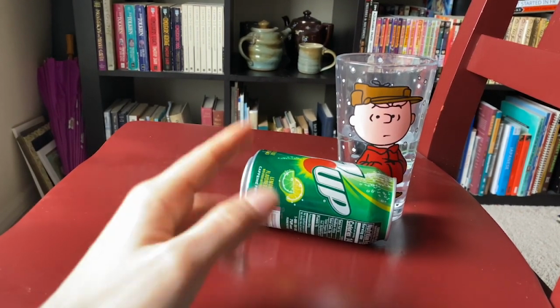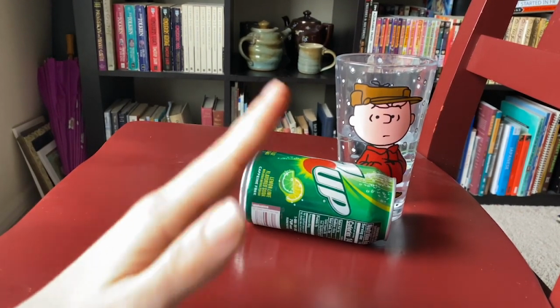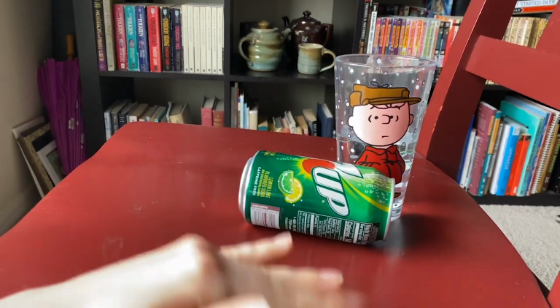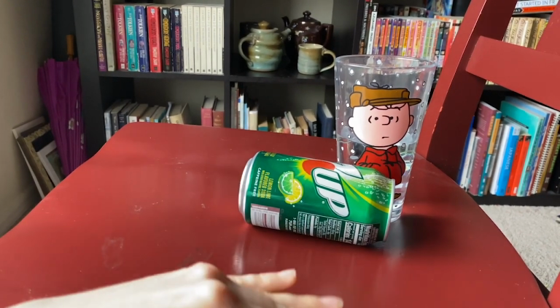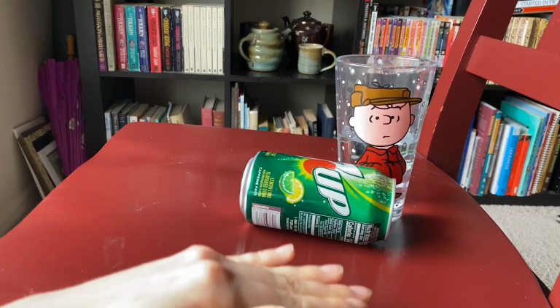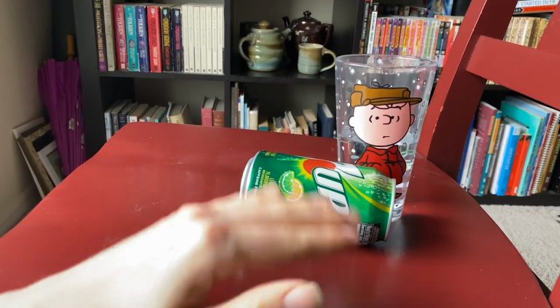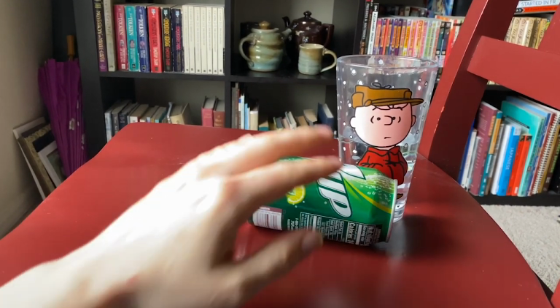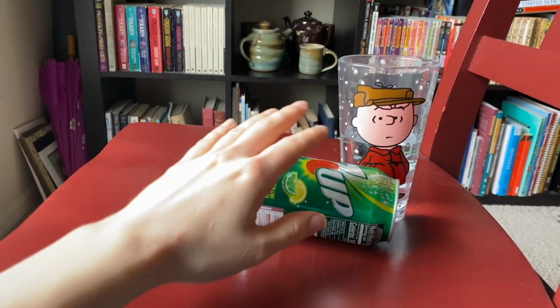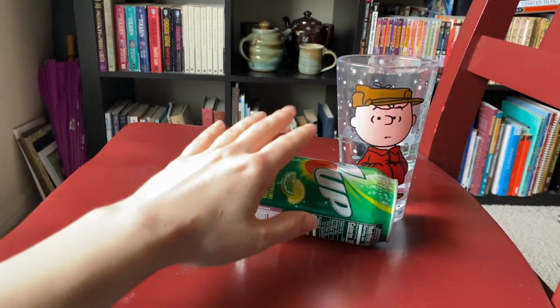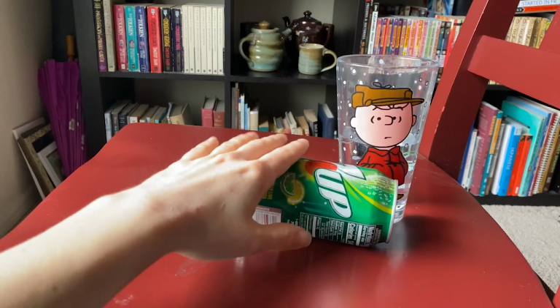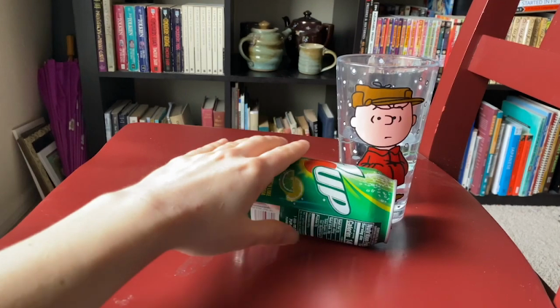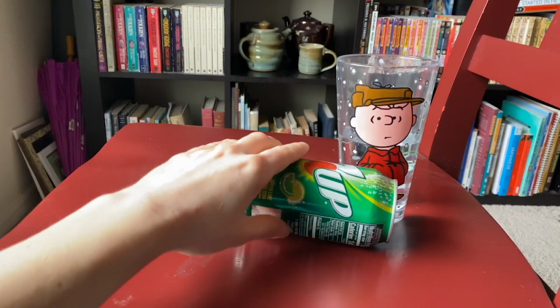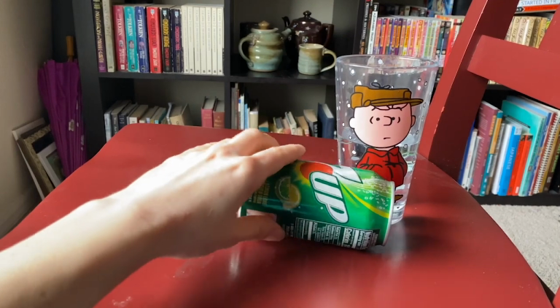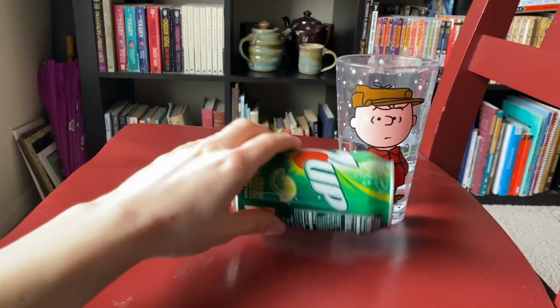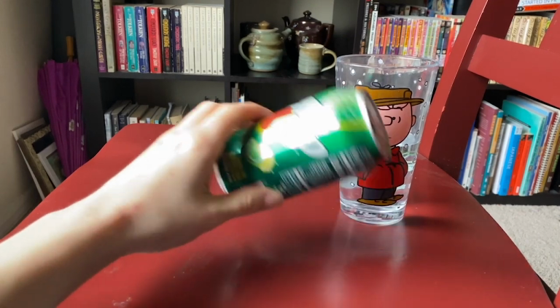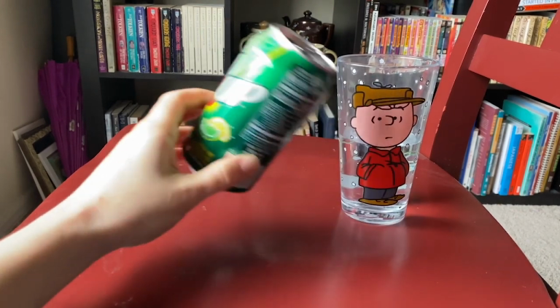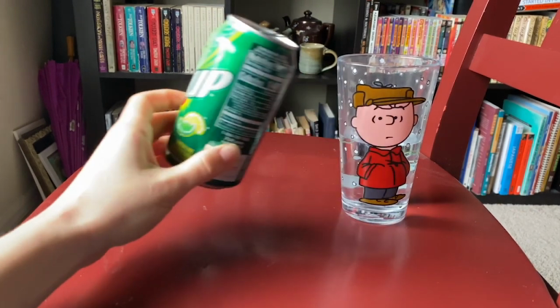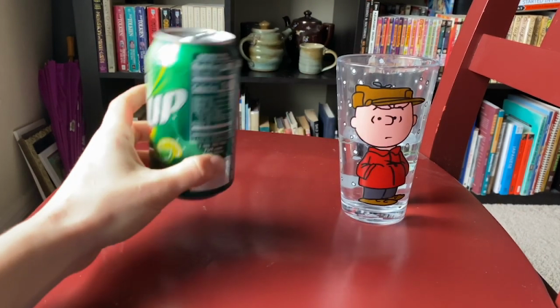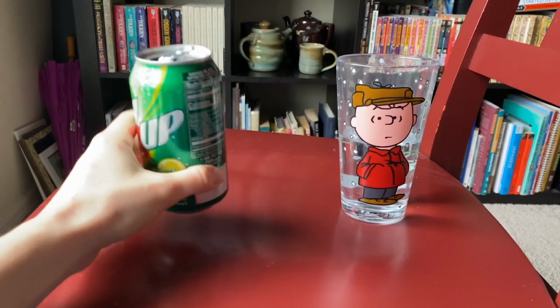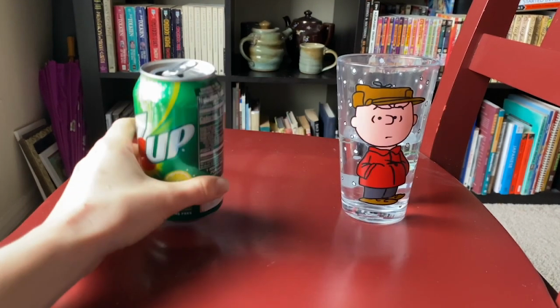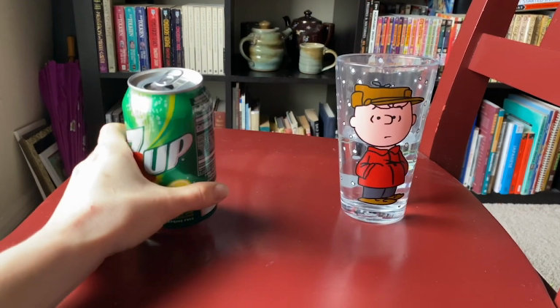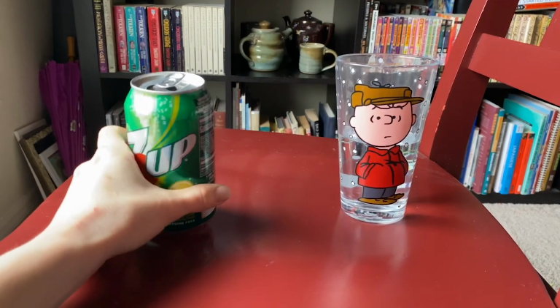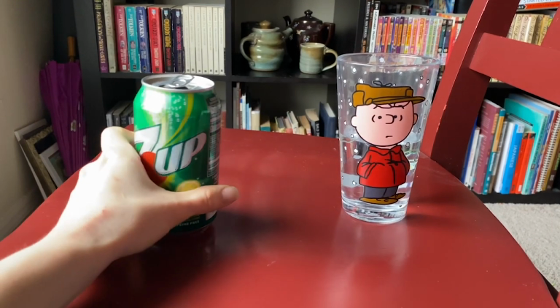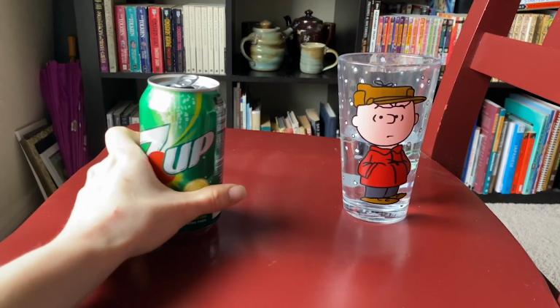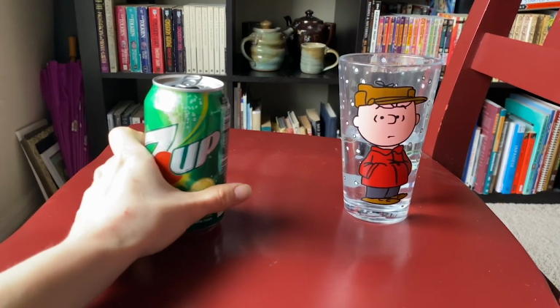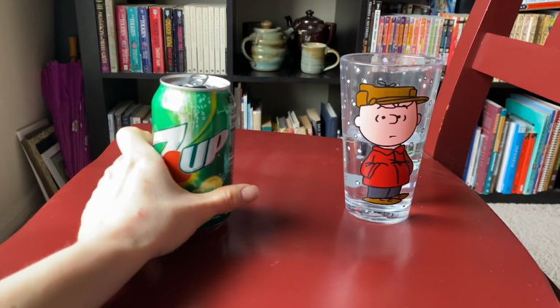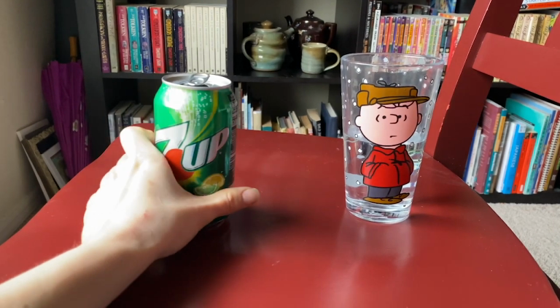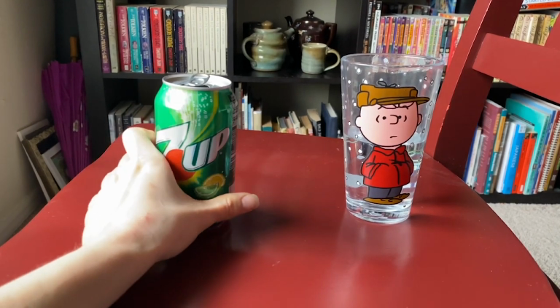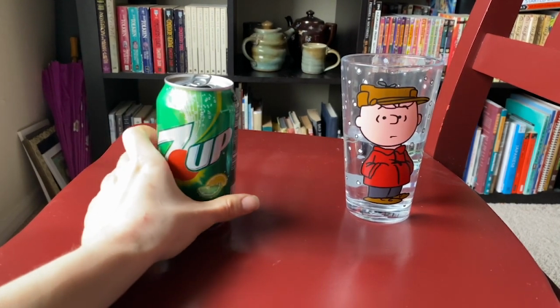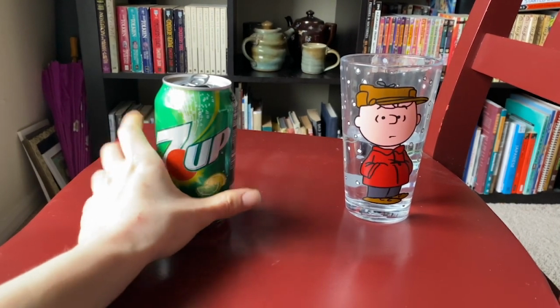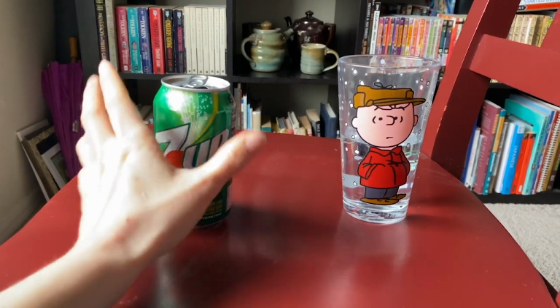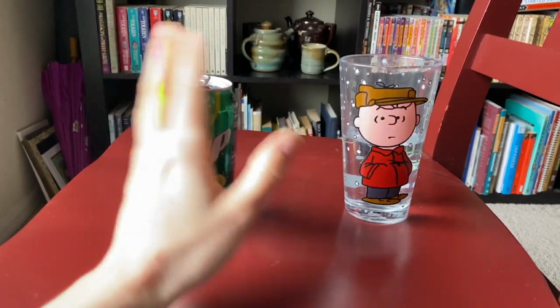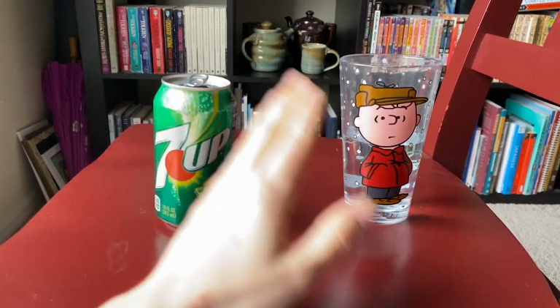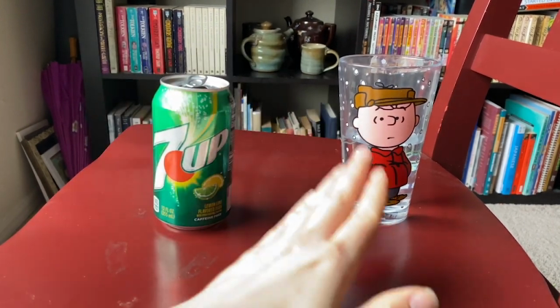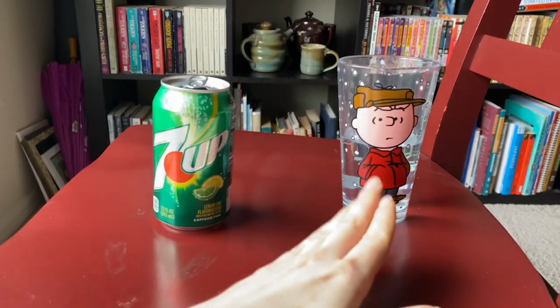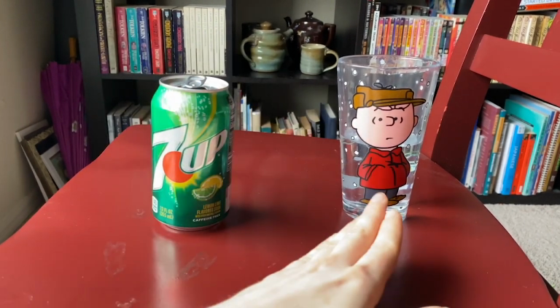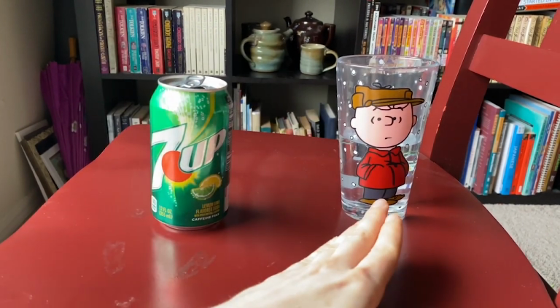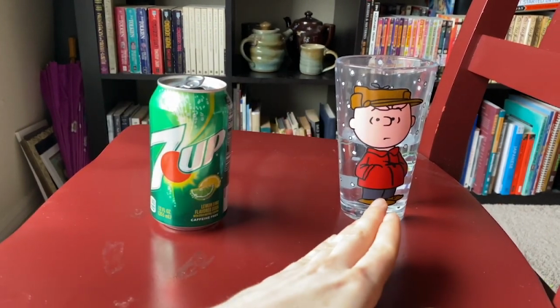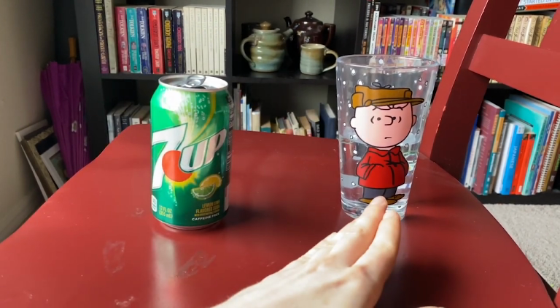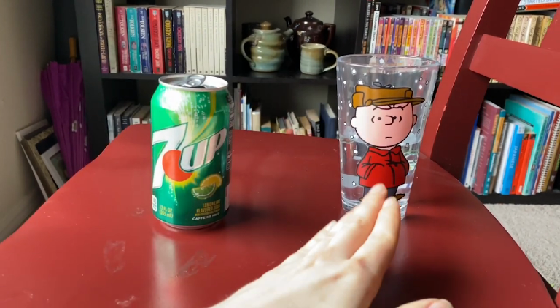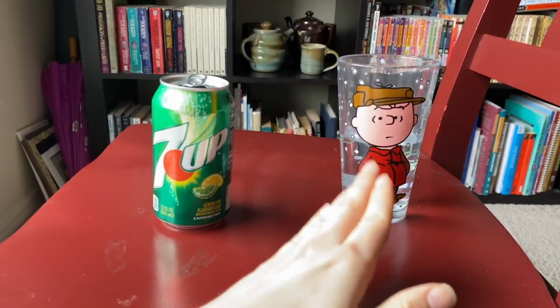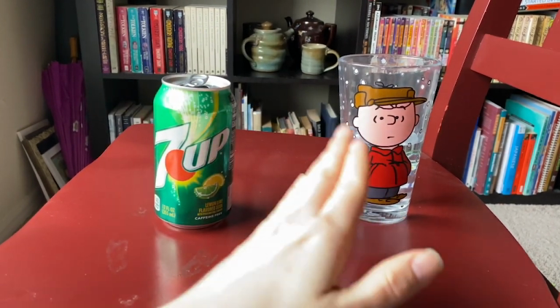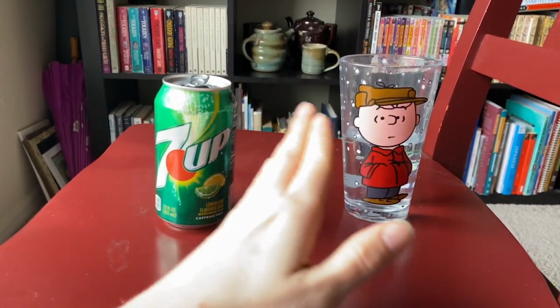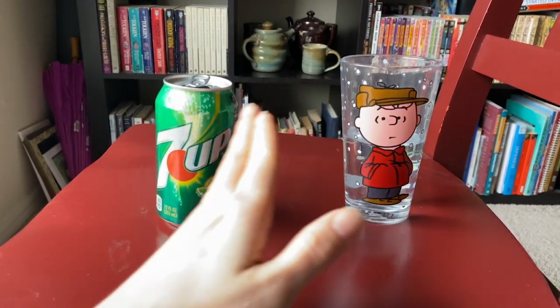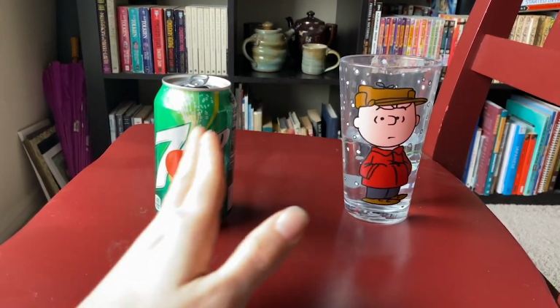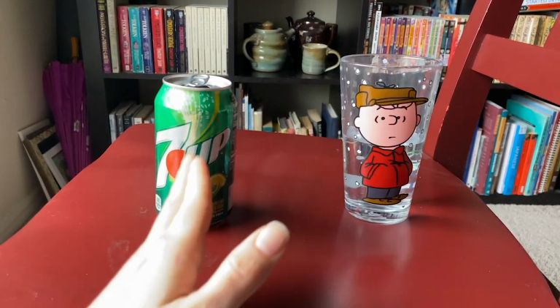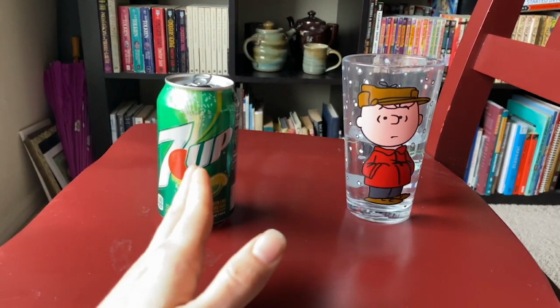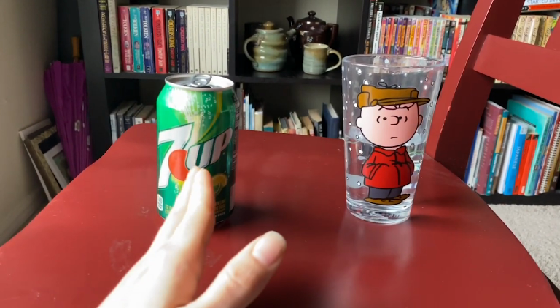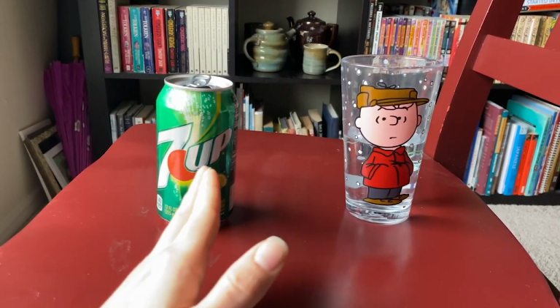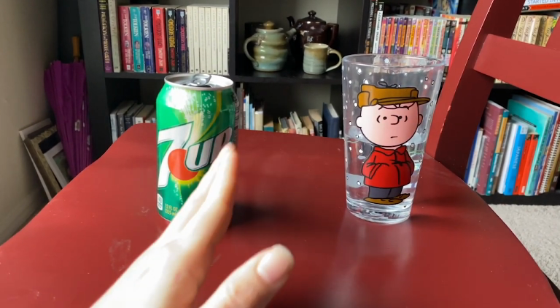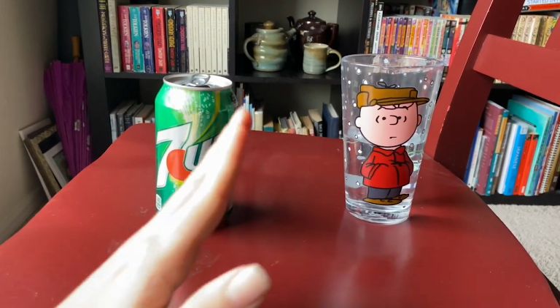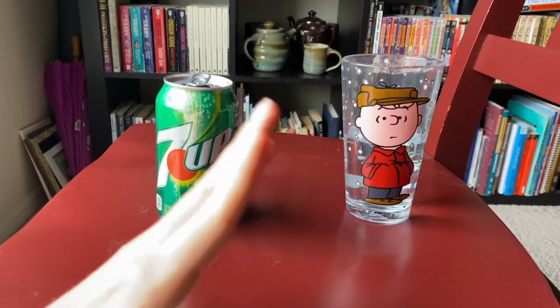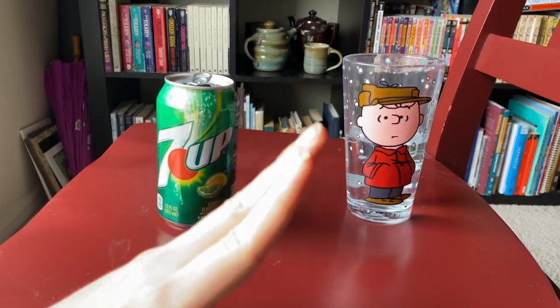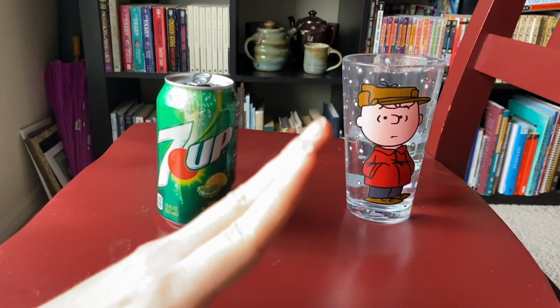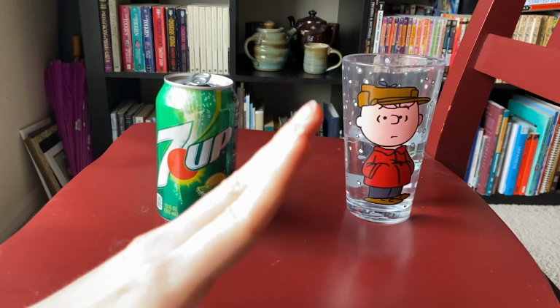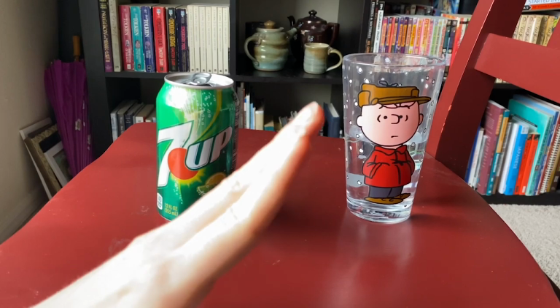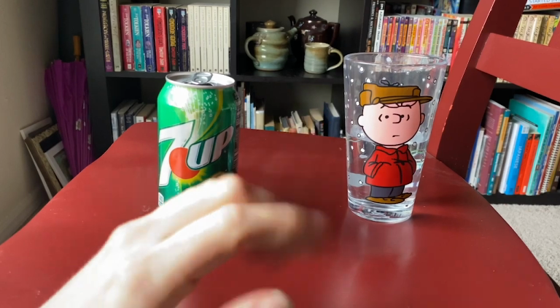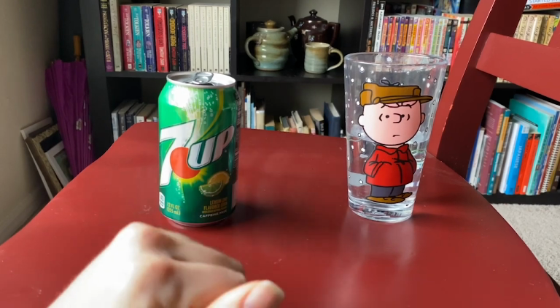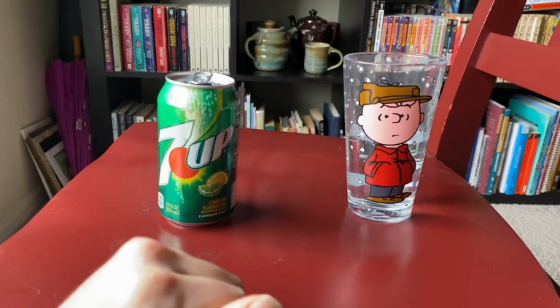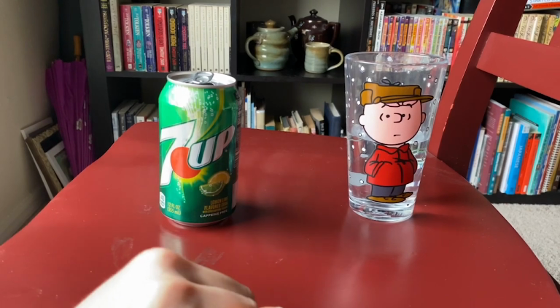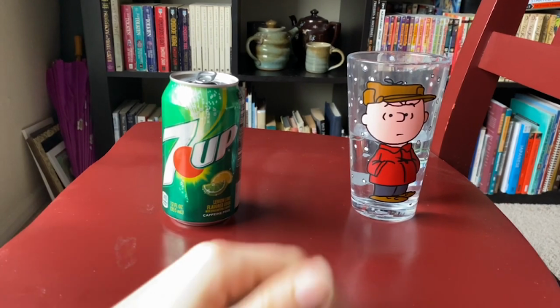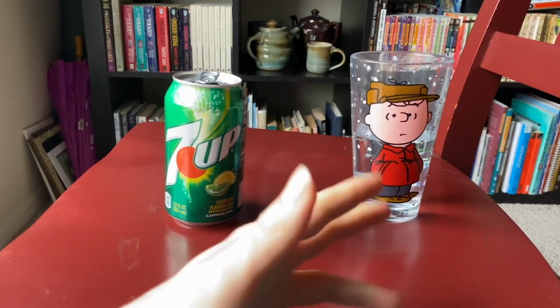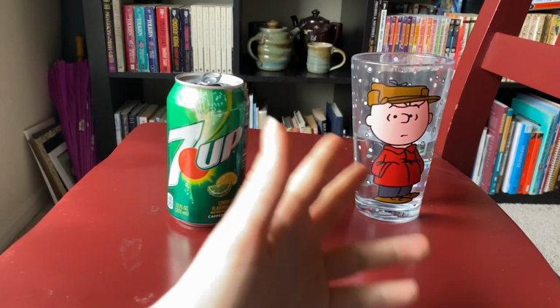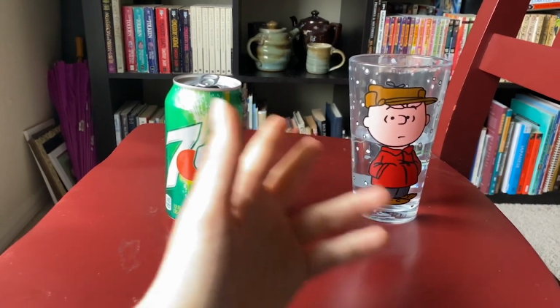It won't work as you can see when it's empty, but if we add some water to the can, we might be able to get it to balance. Try it out.